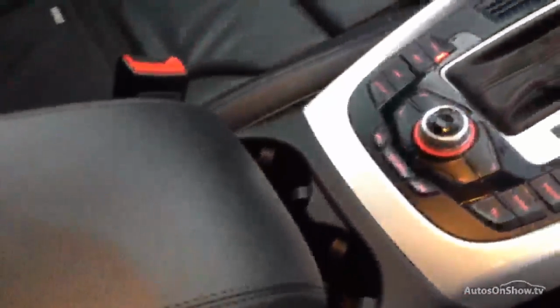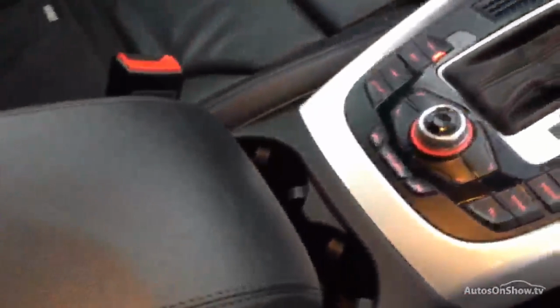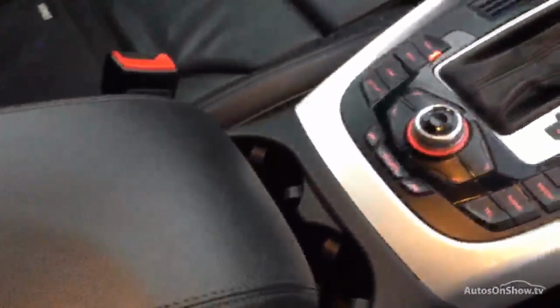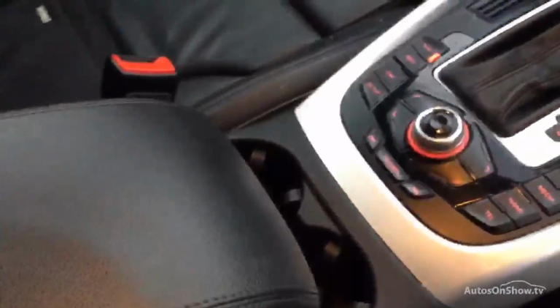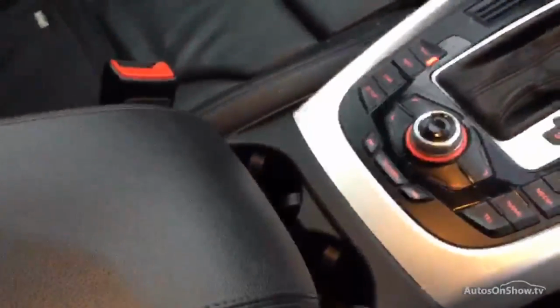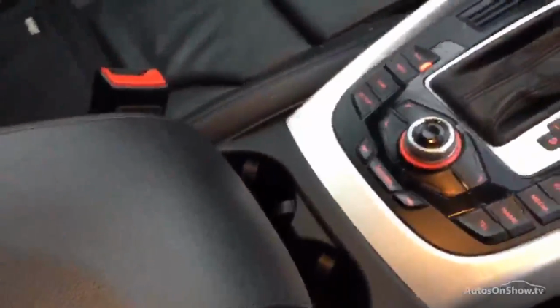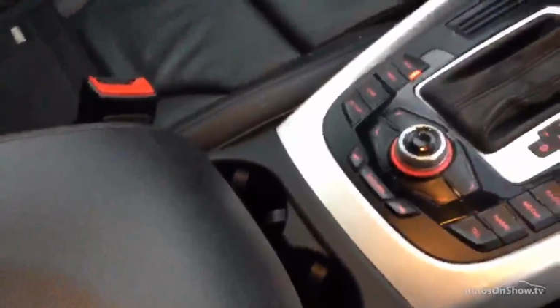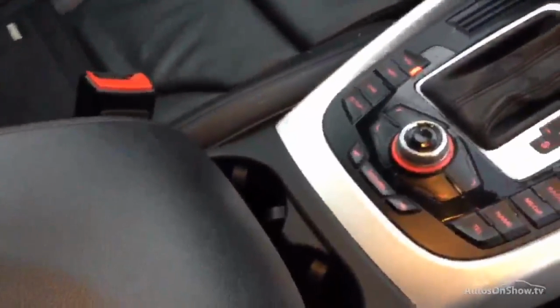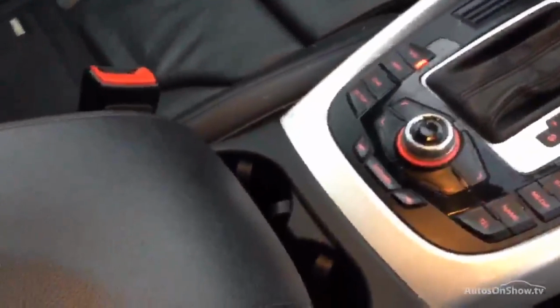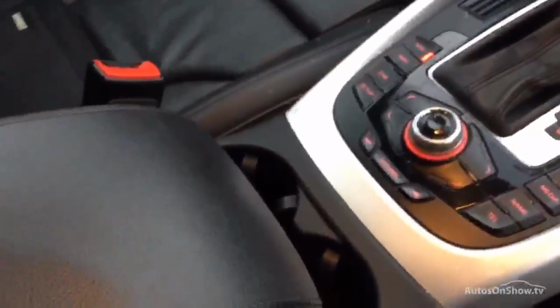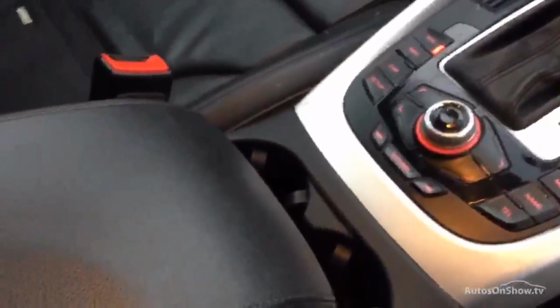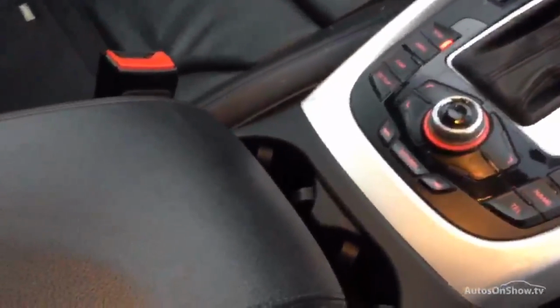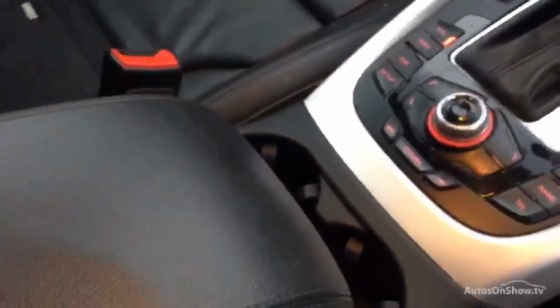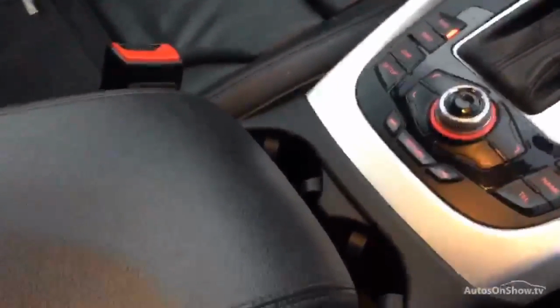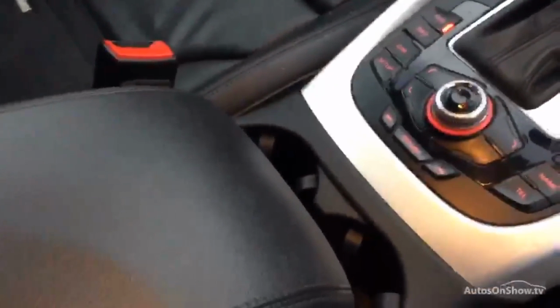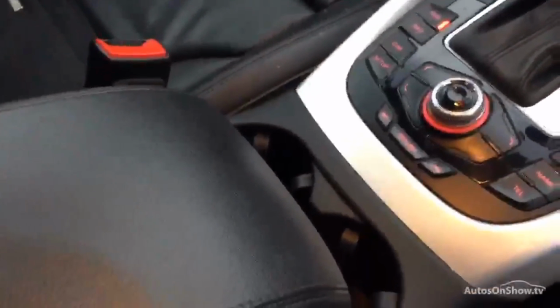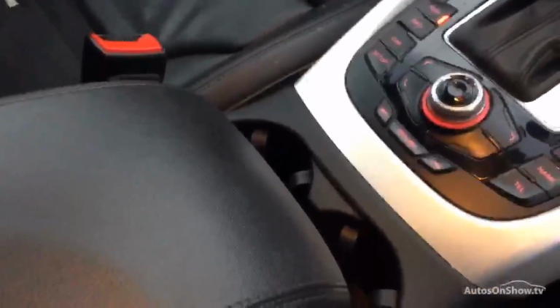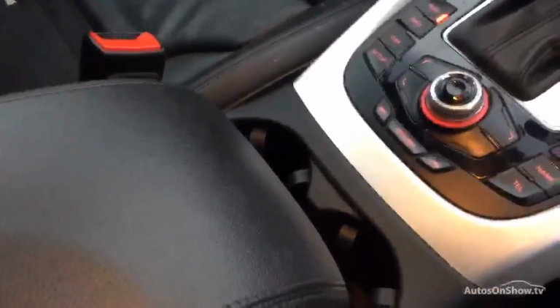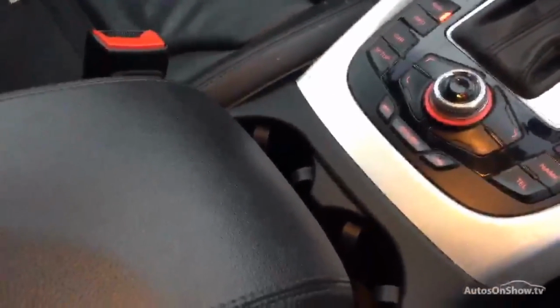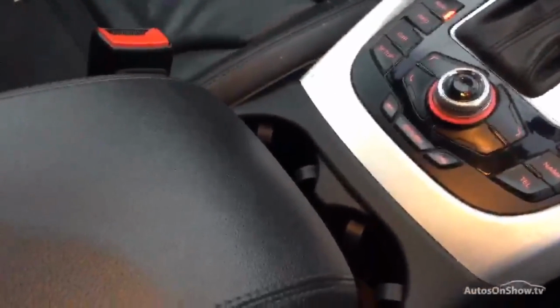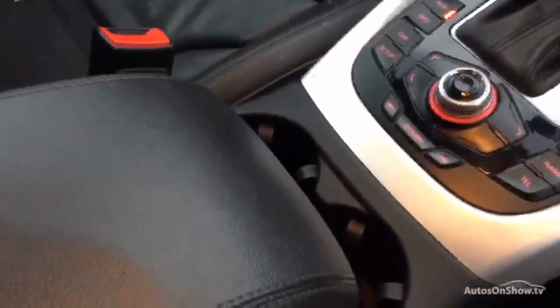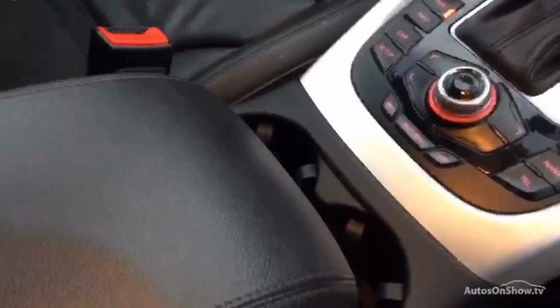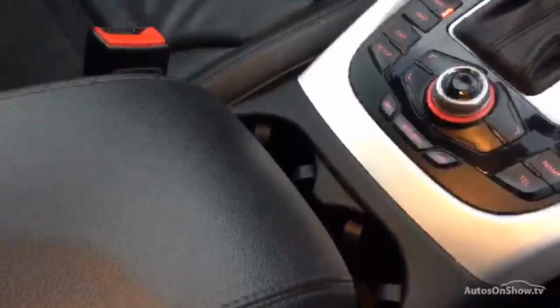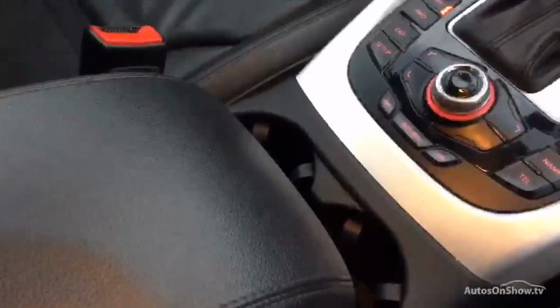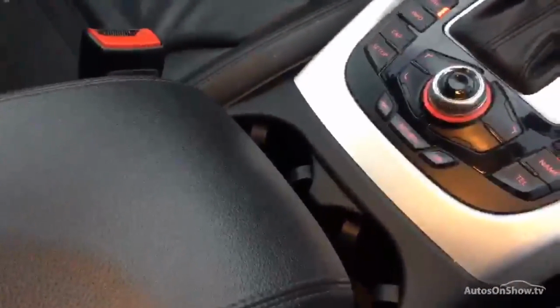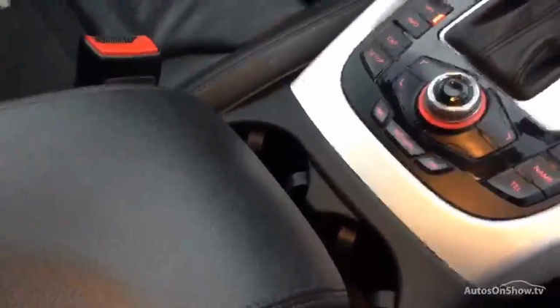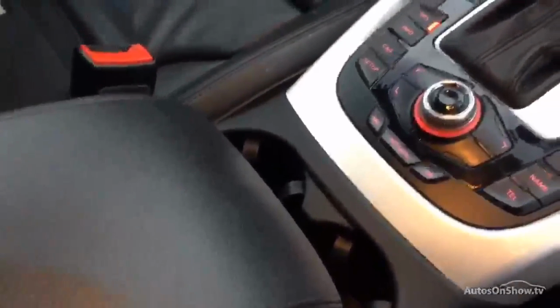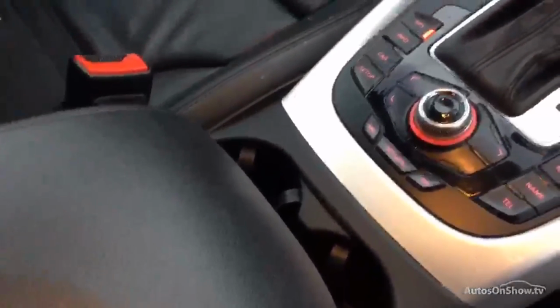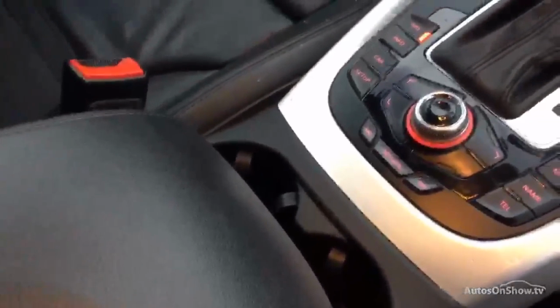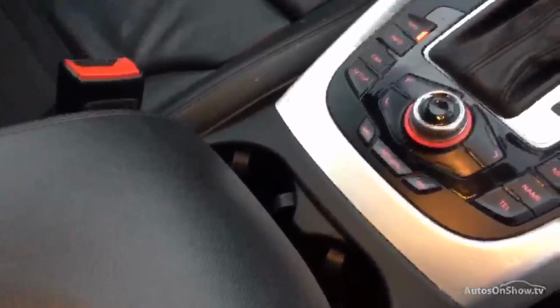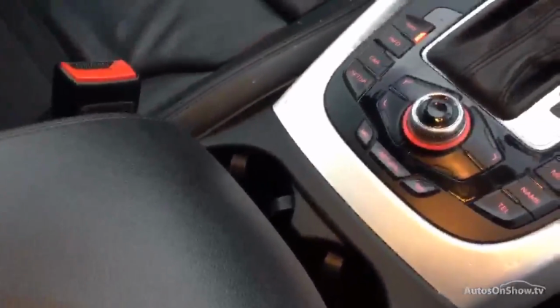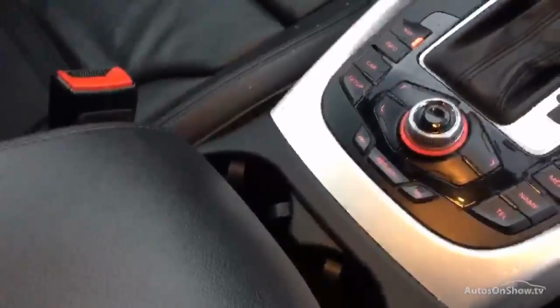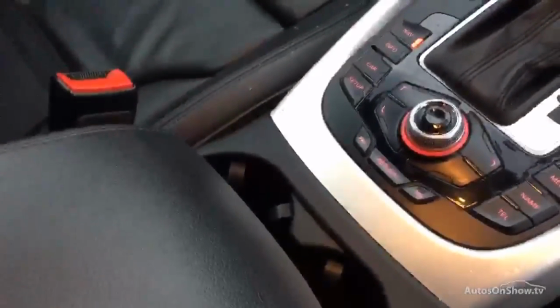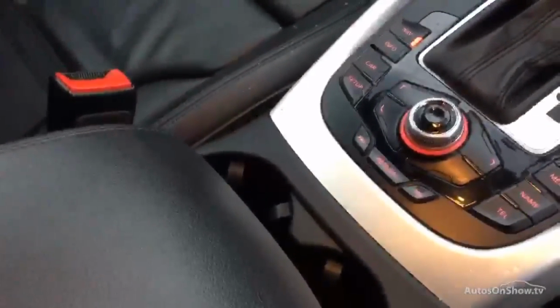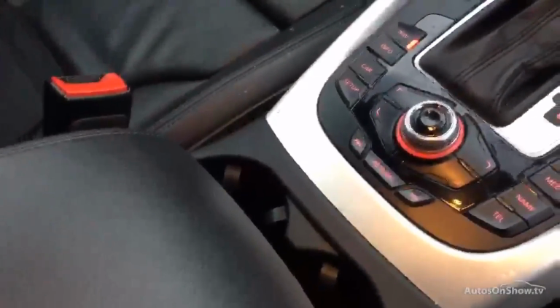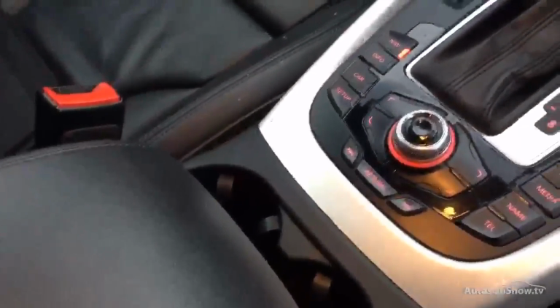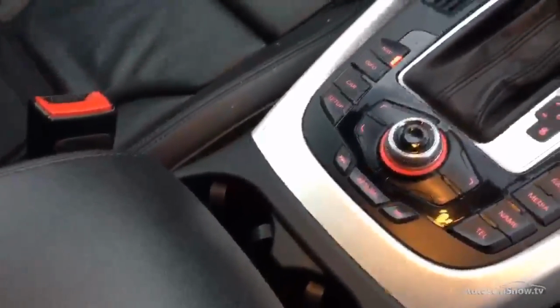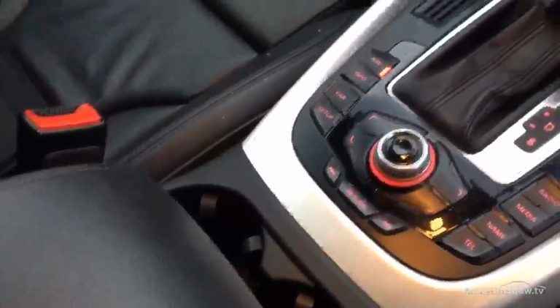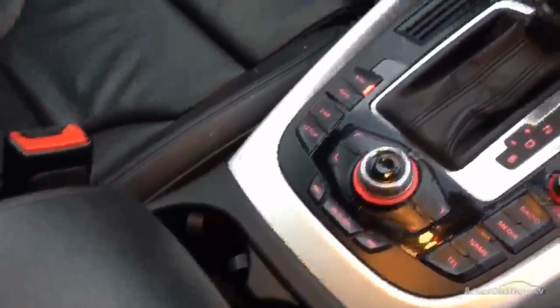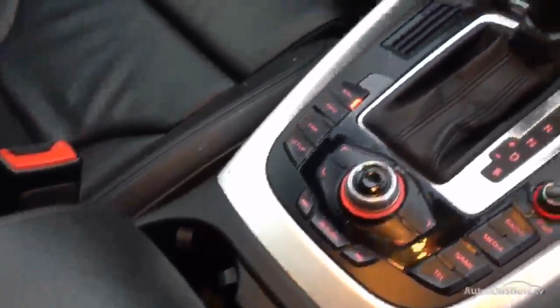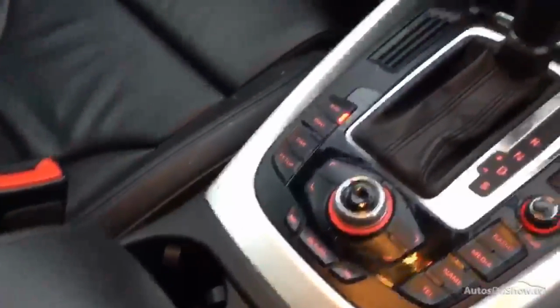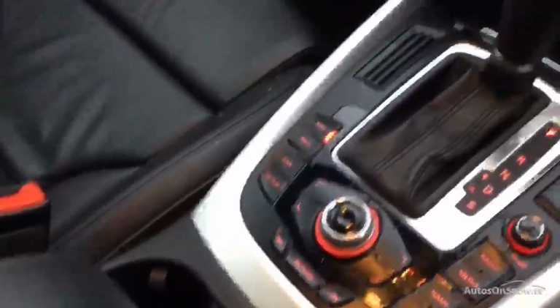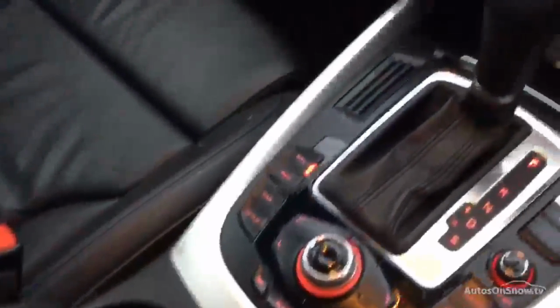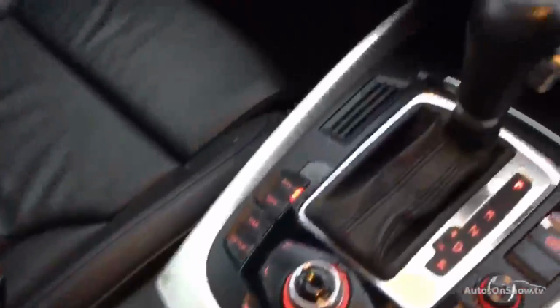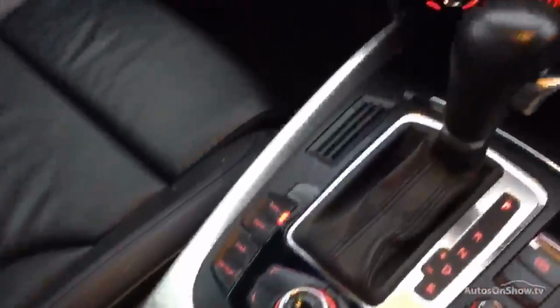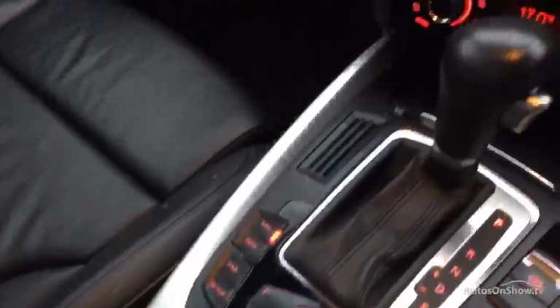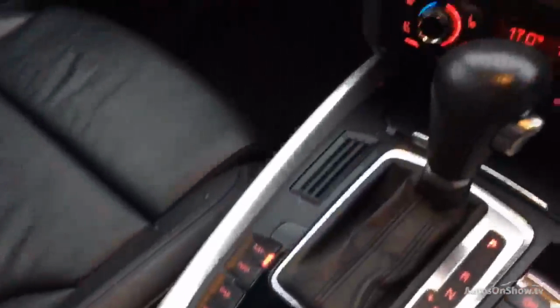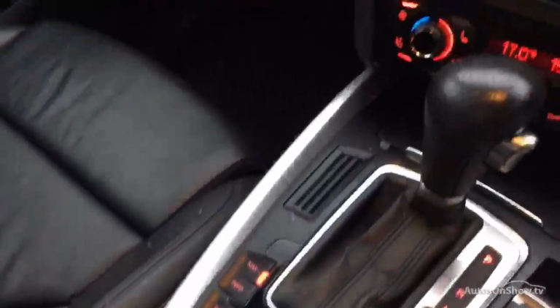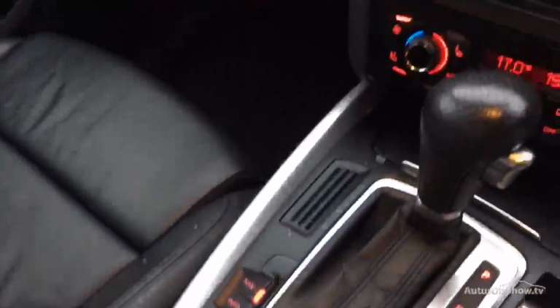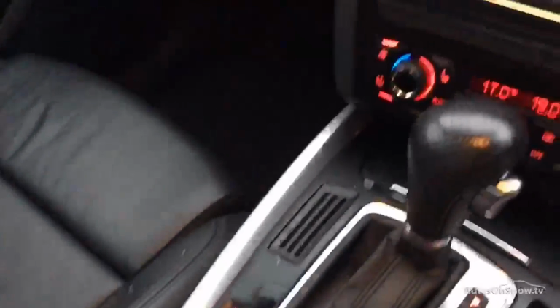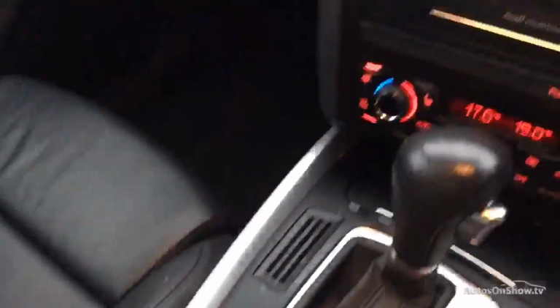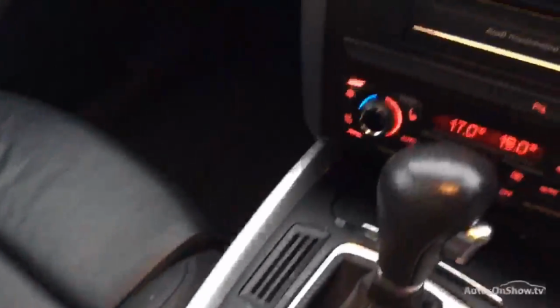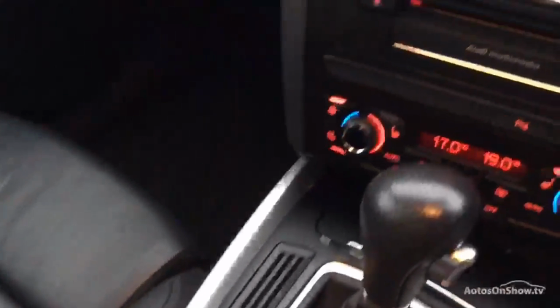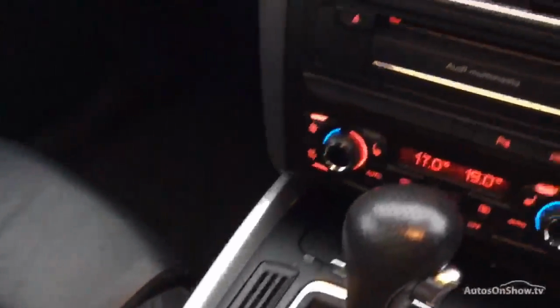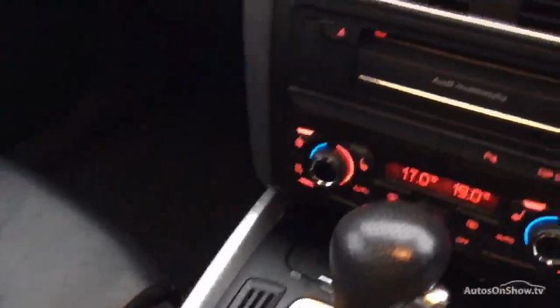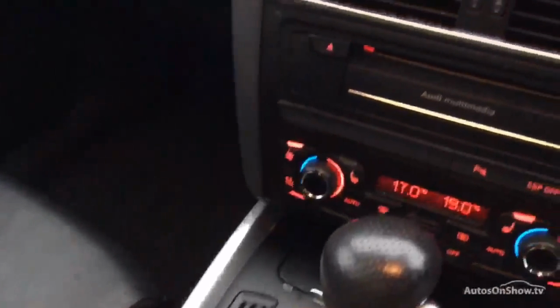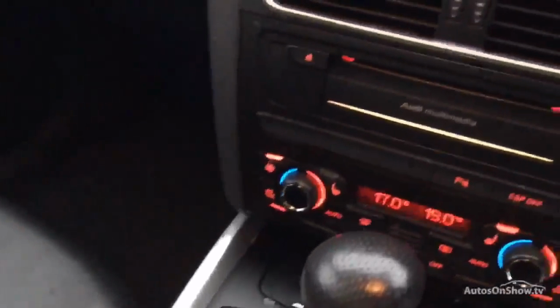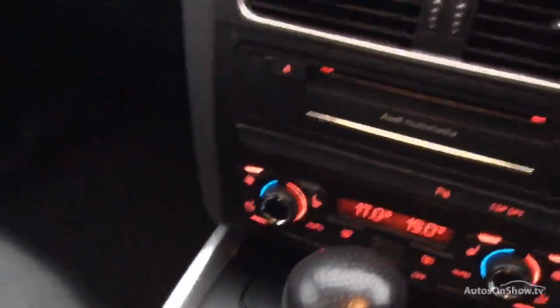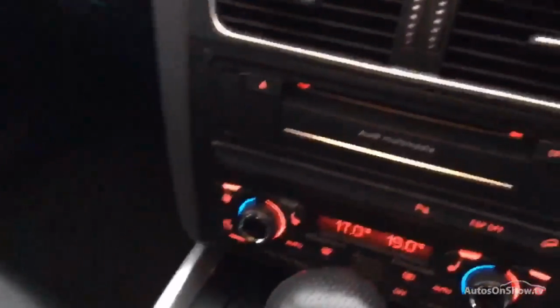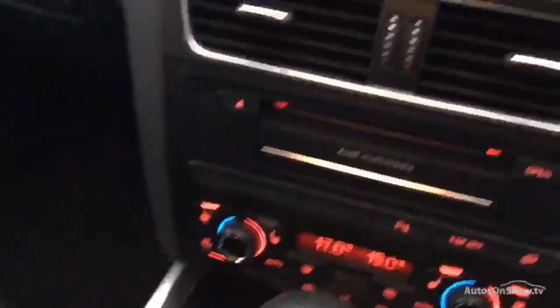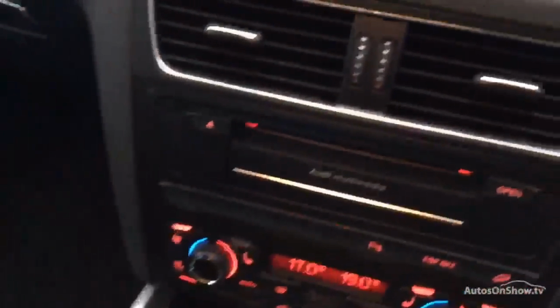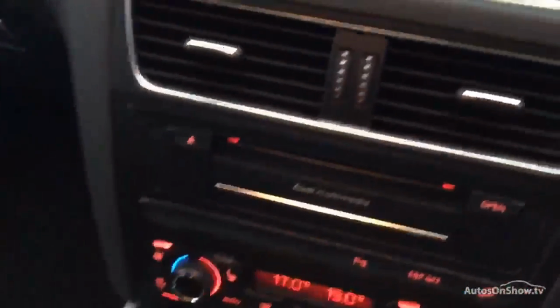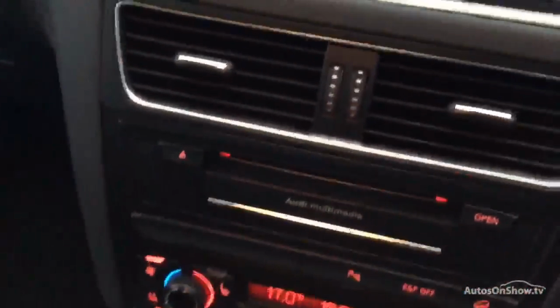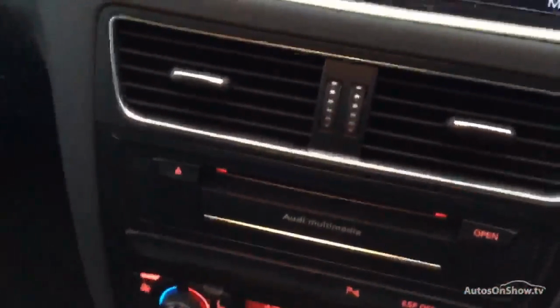Automatic gearbox, sat-nav, Bluetooth. It comes with two keys.